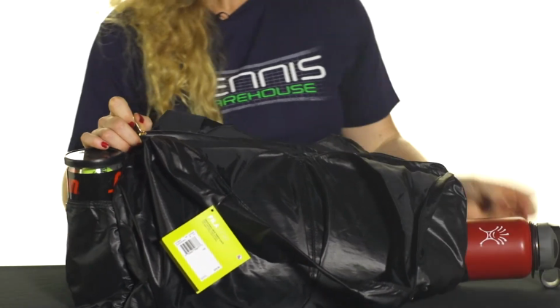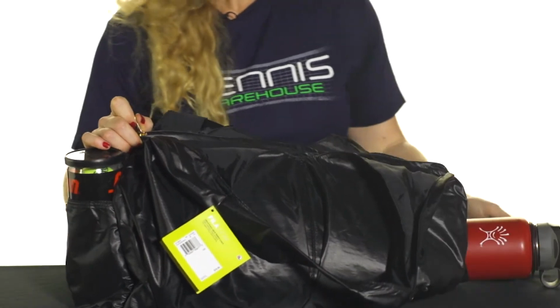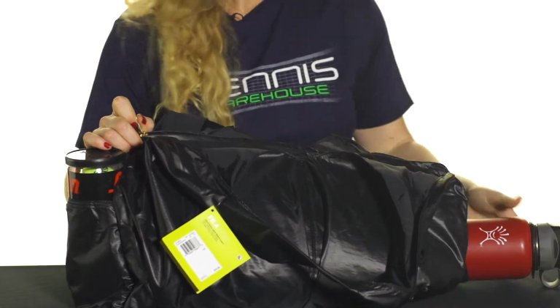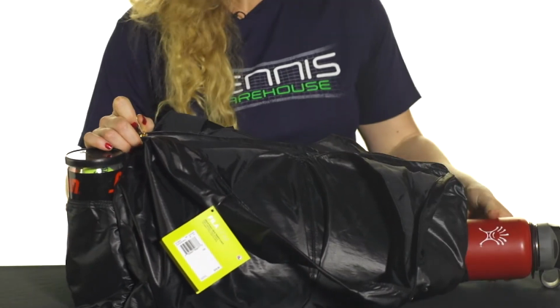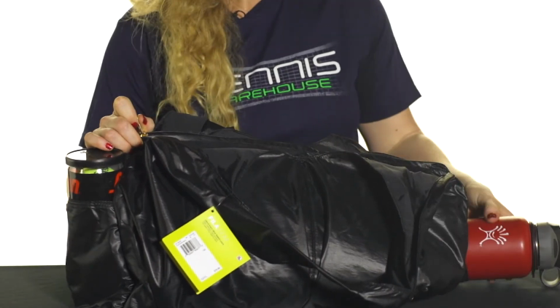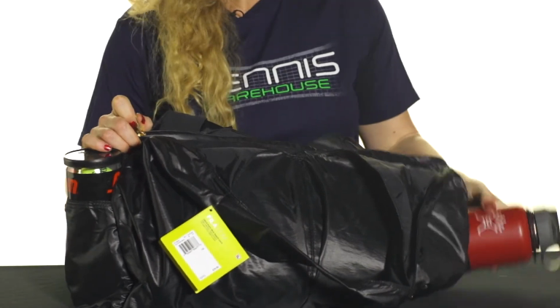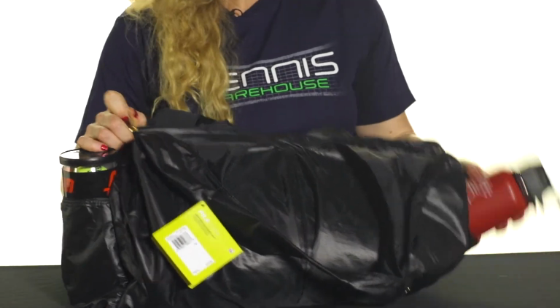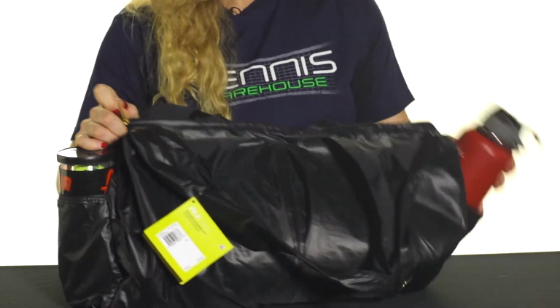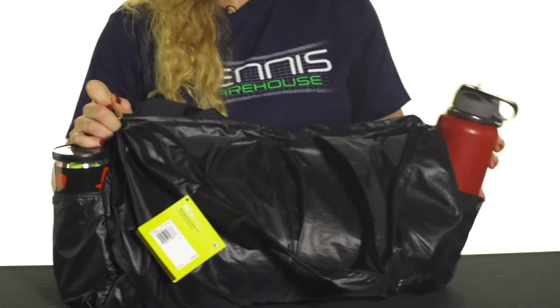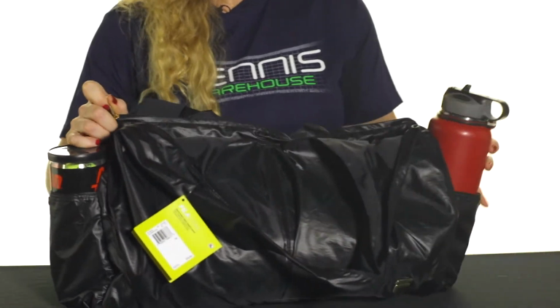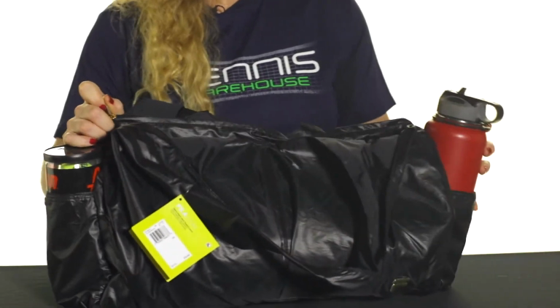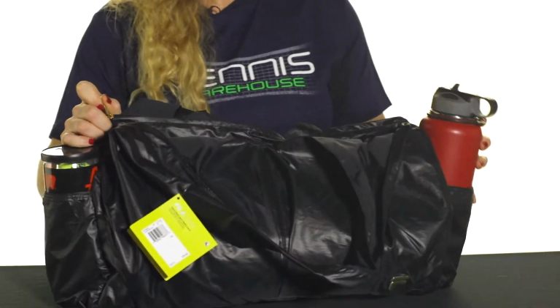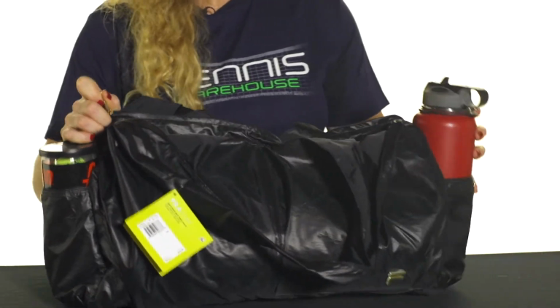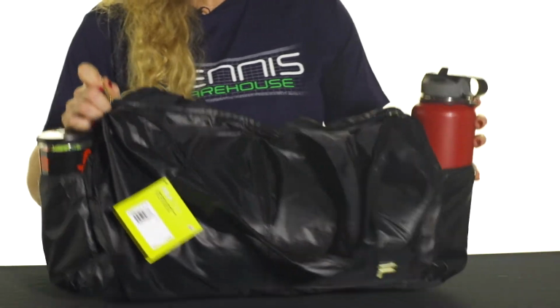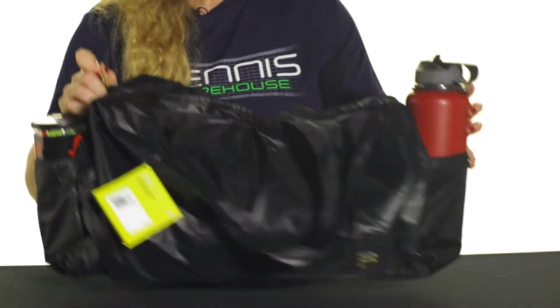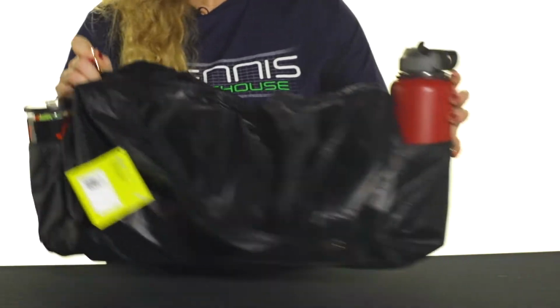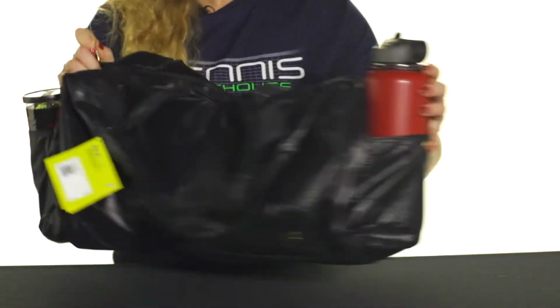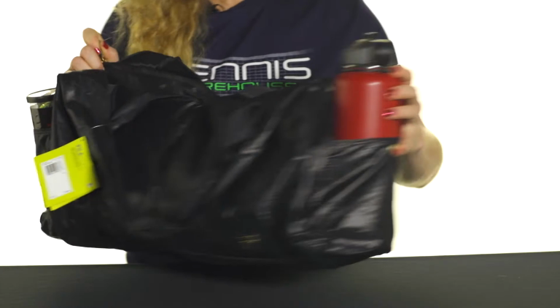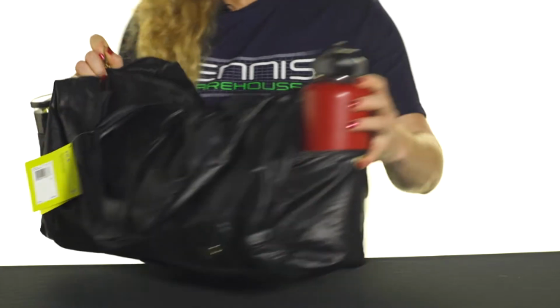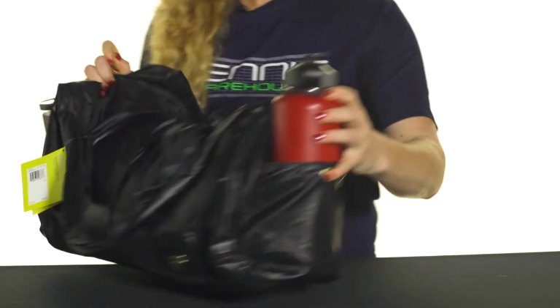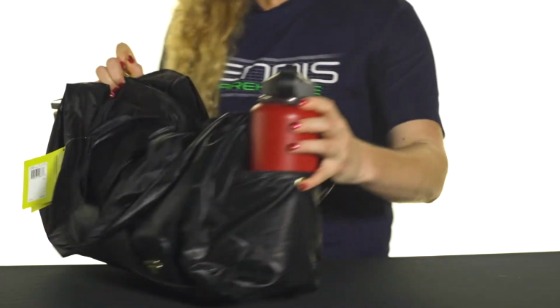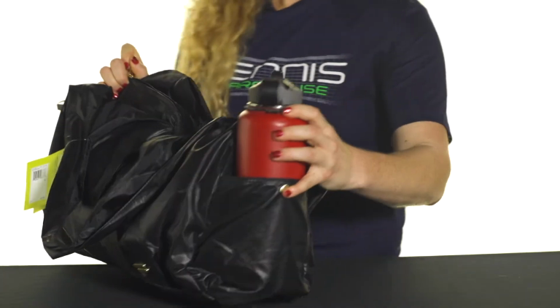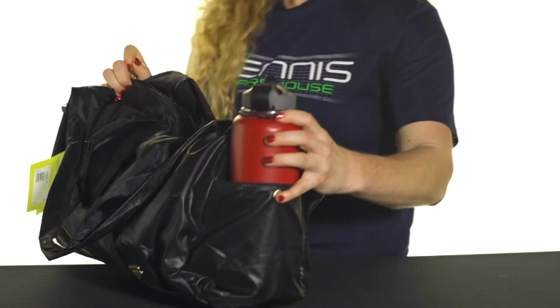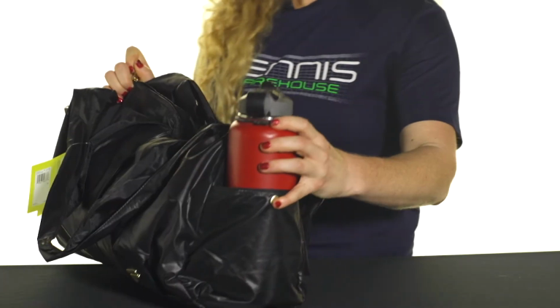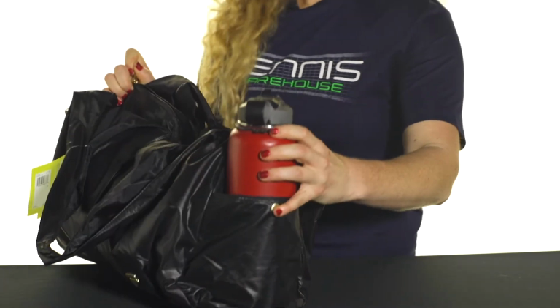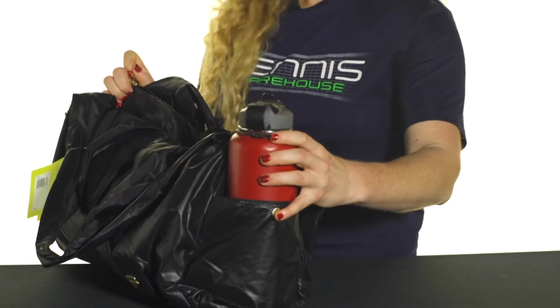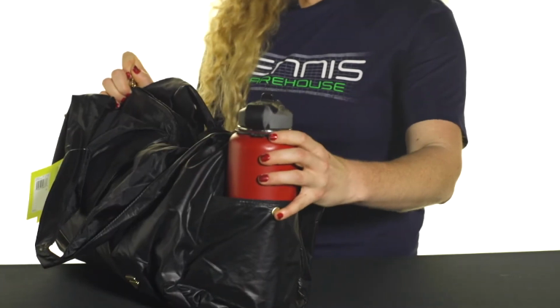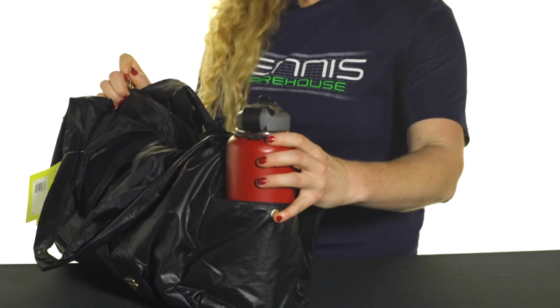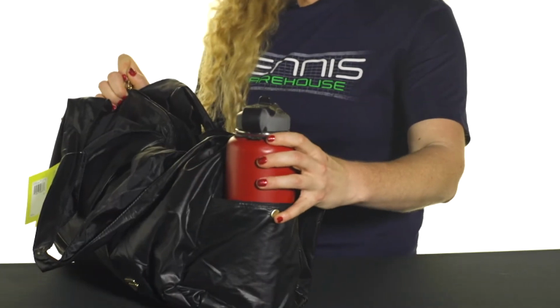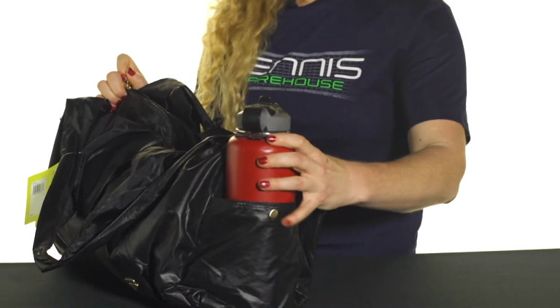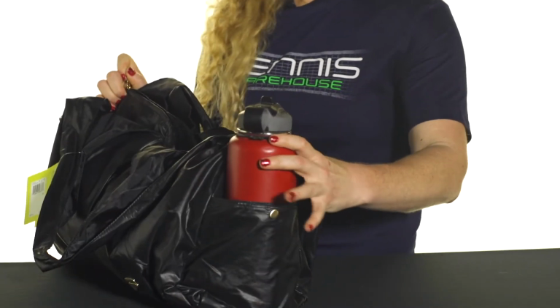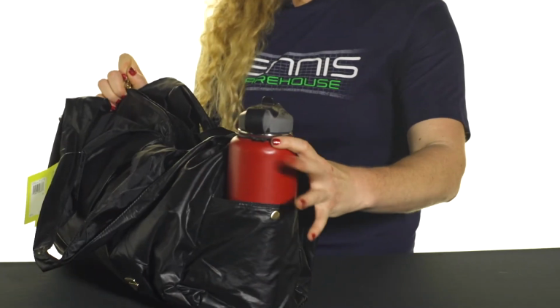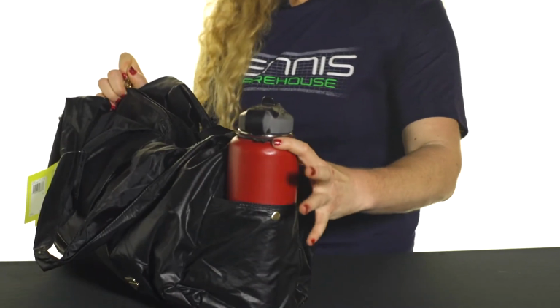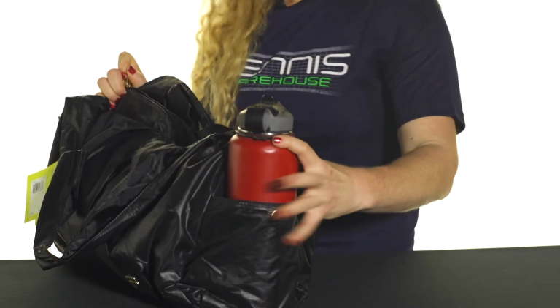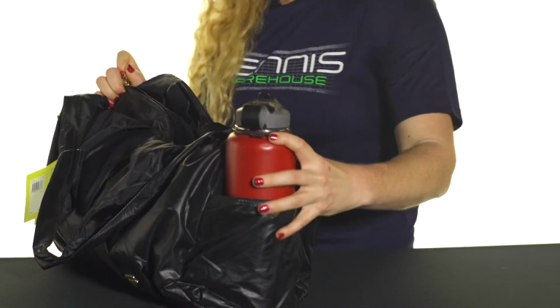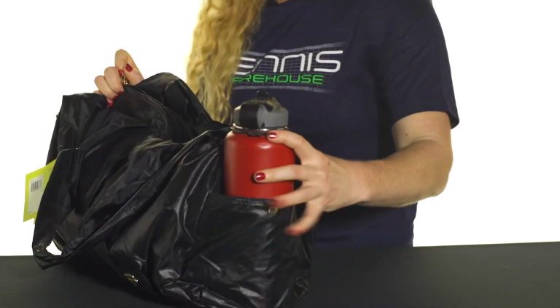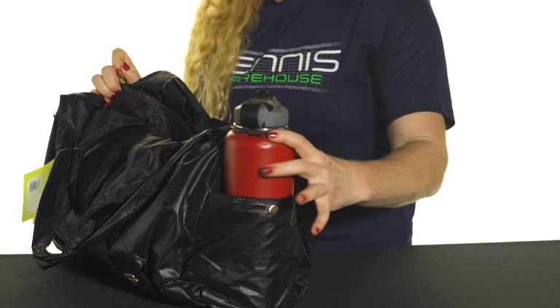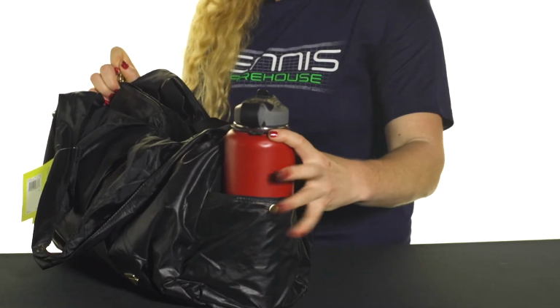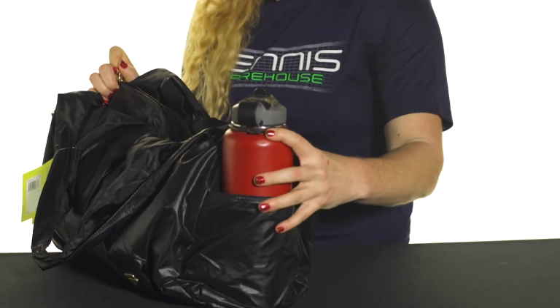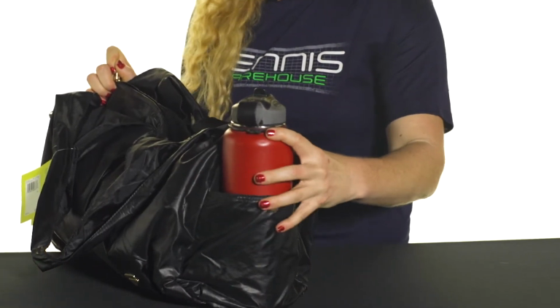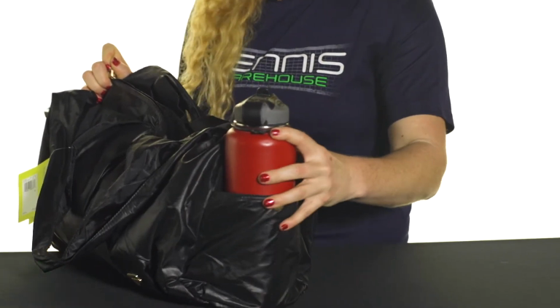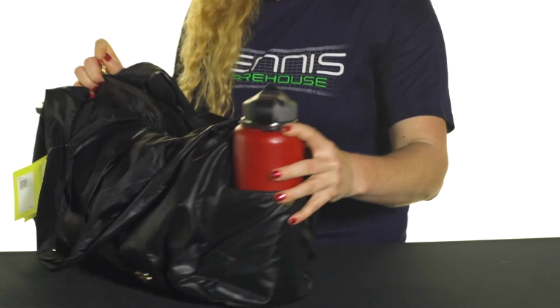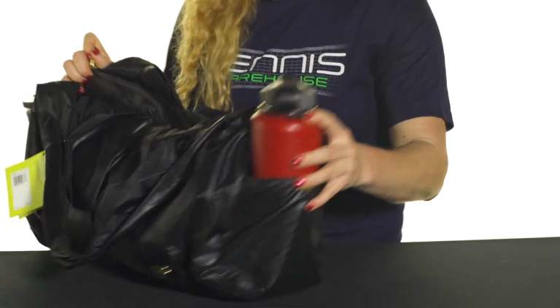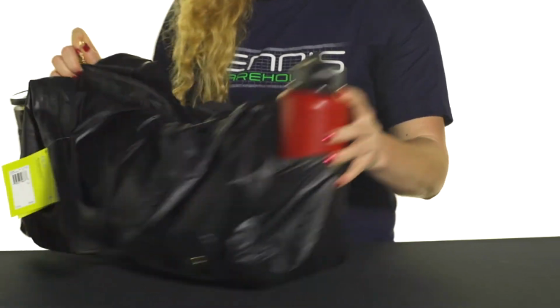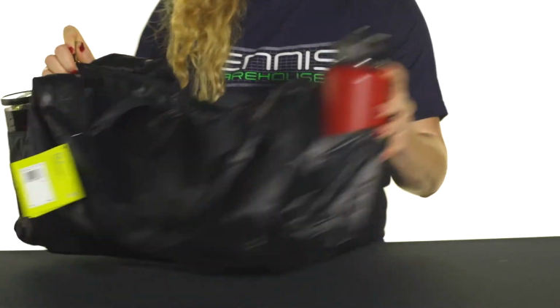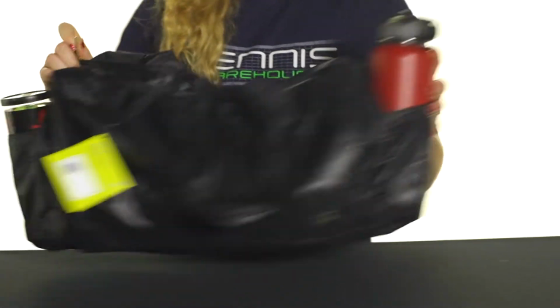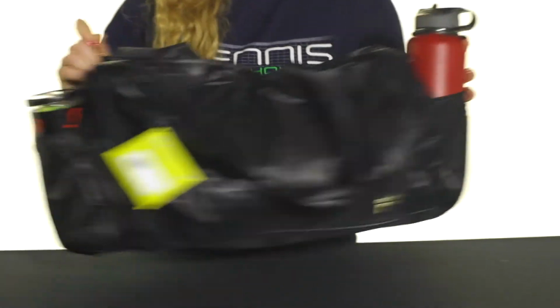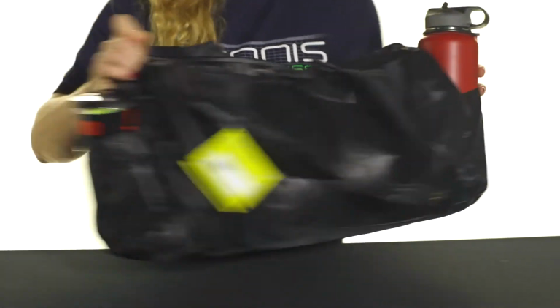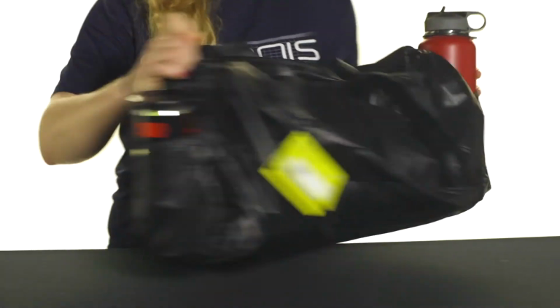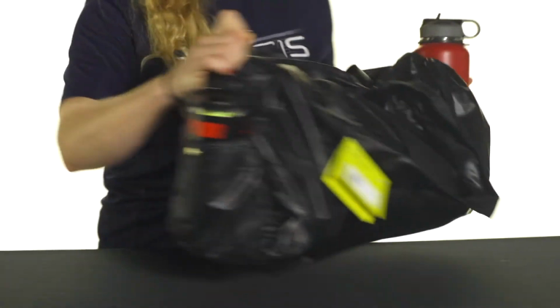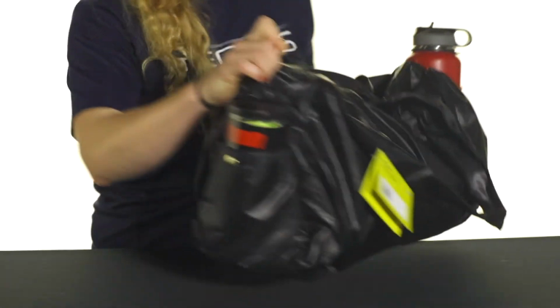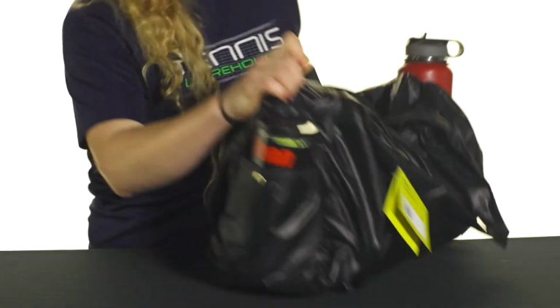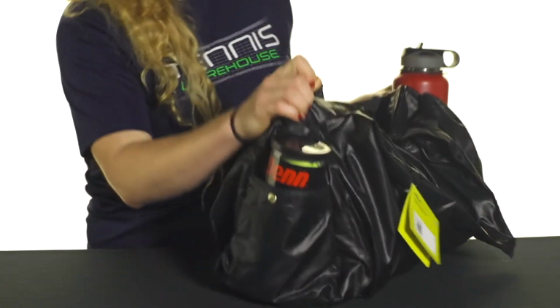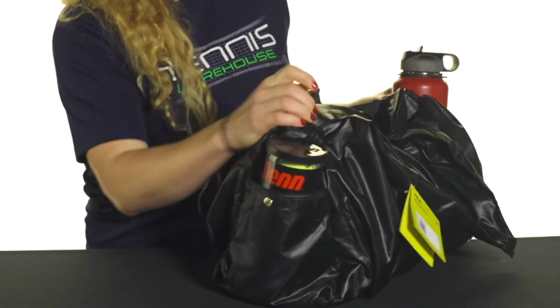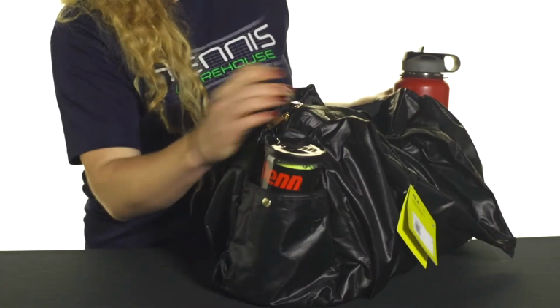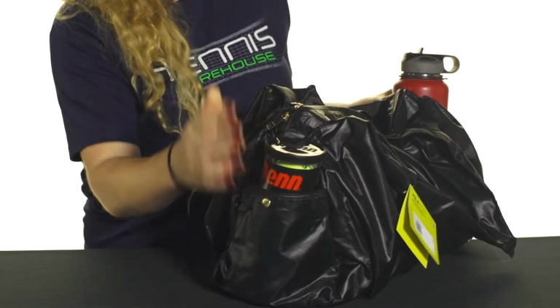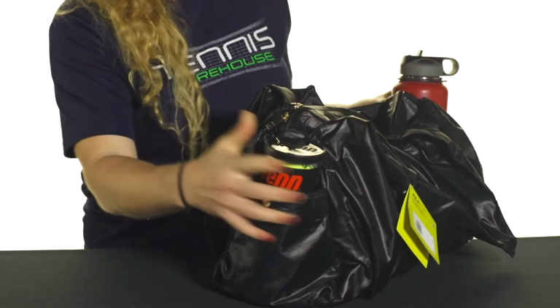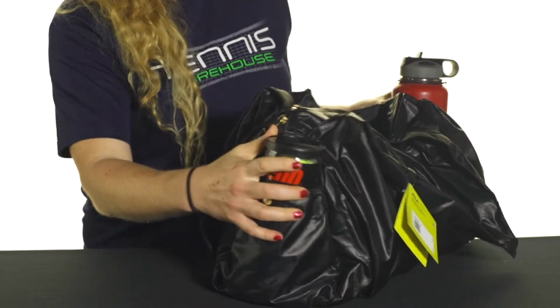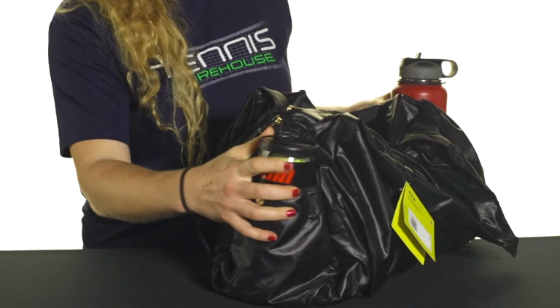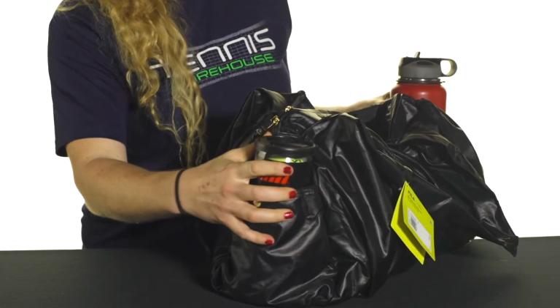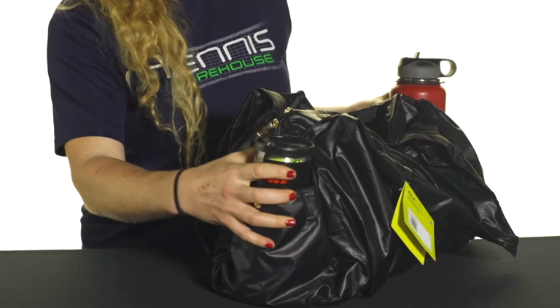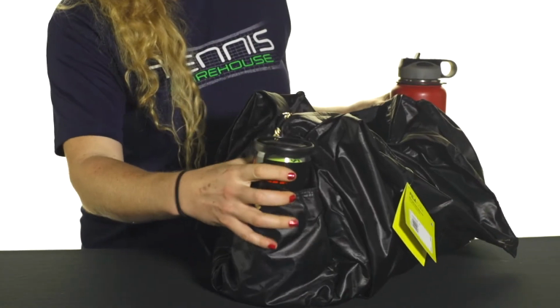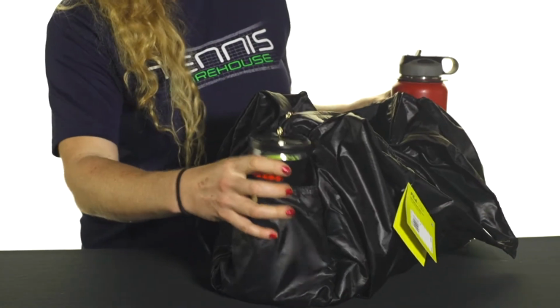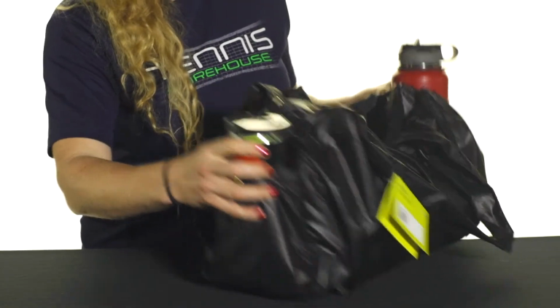On the sides of this bag we have two pockets — I fit my water bottle on one and a can of balls on the other.